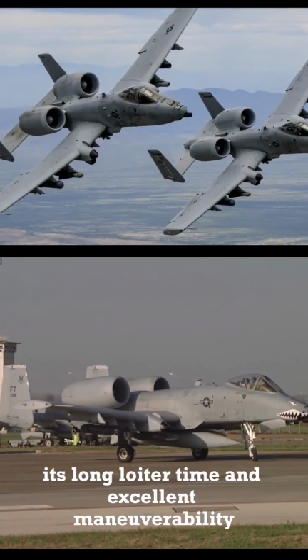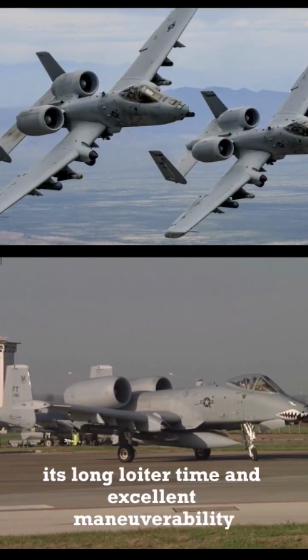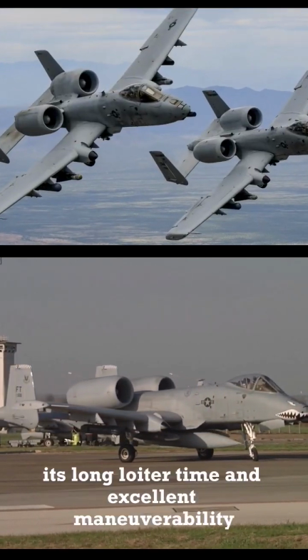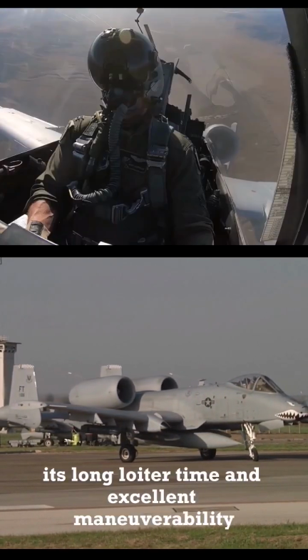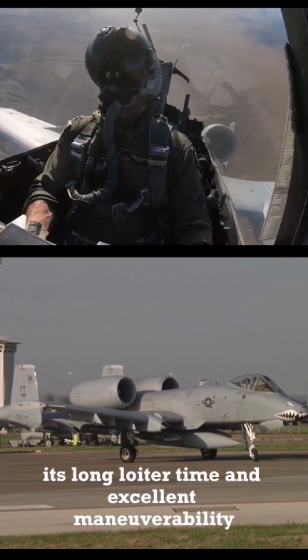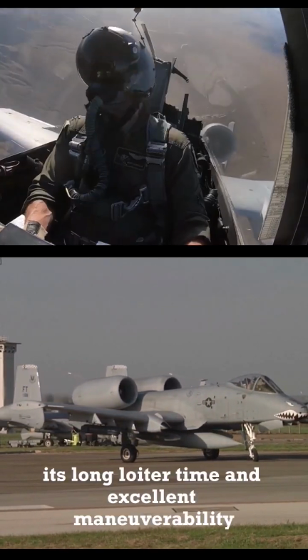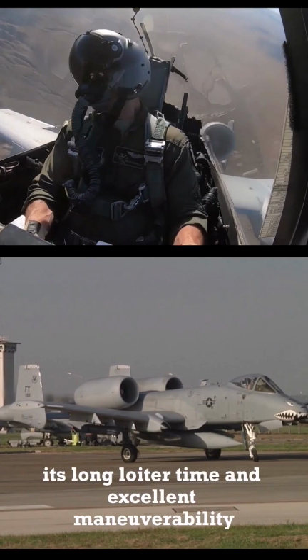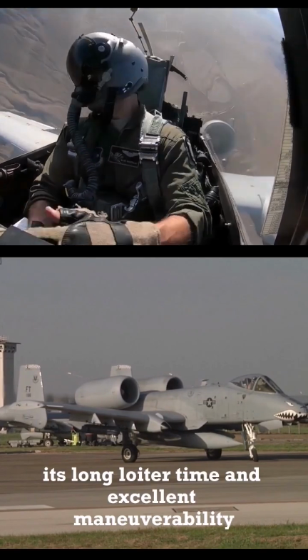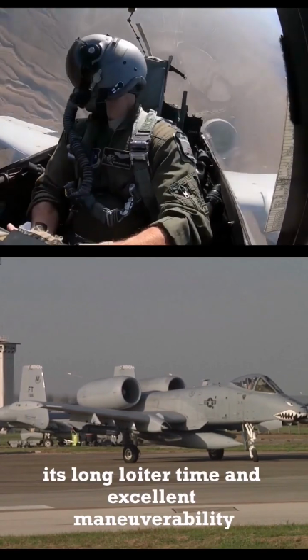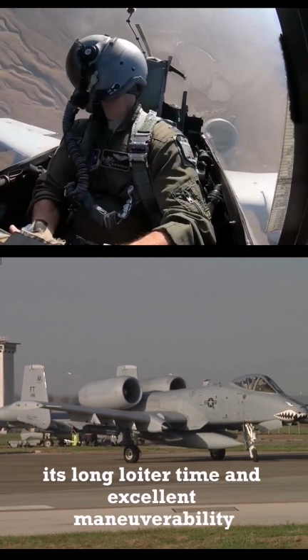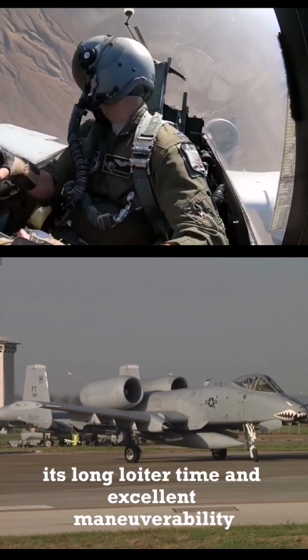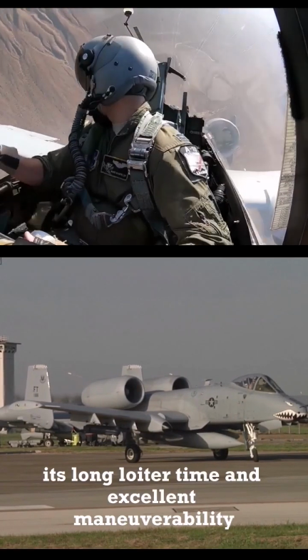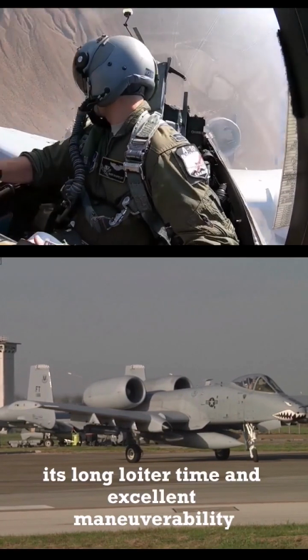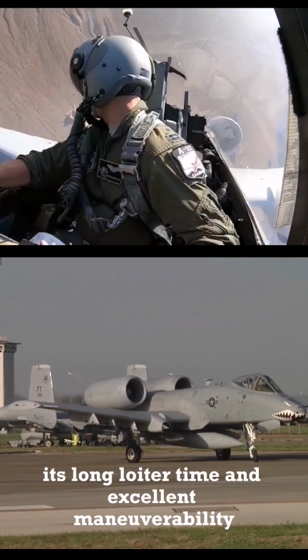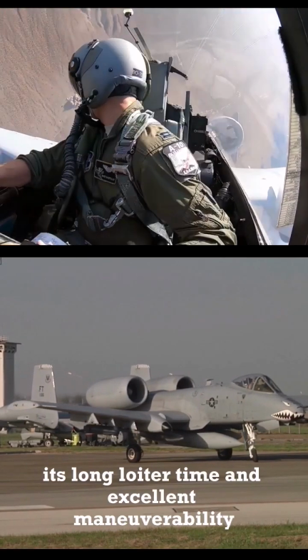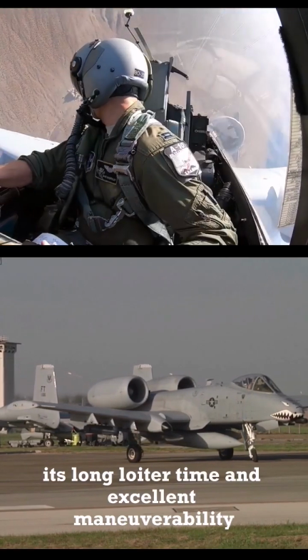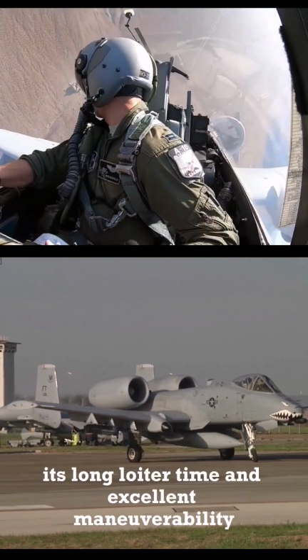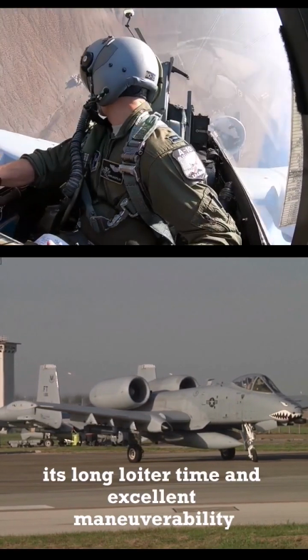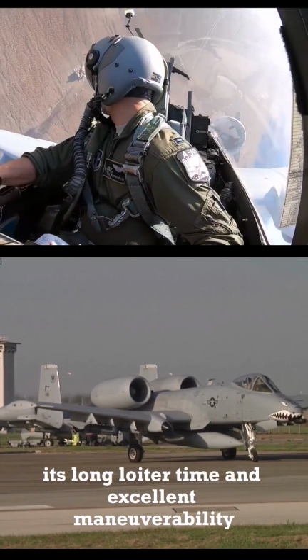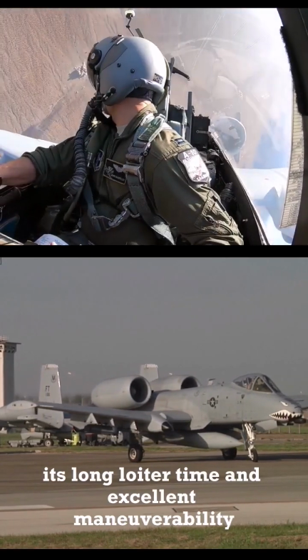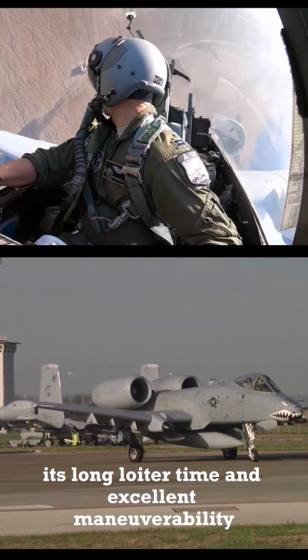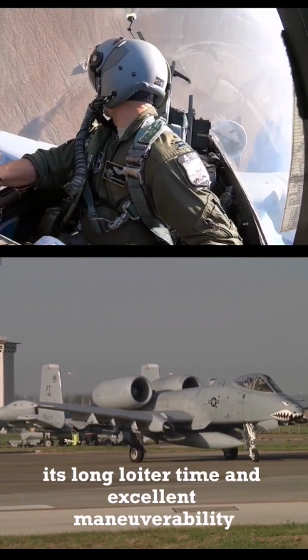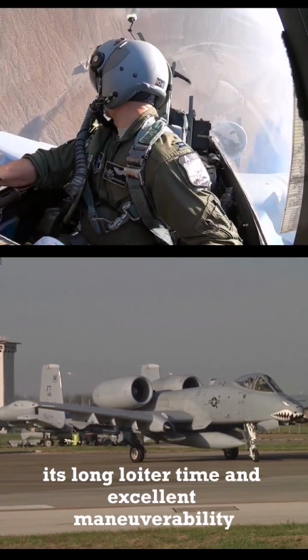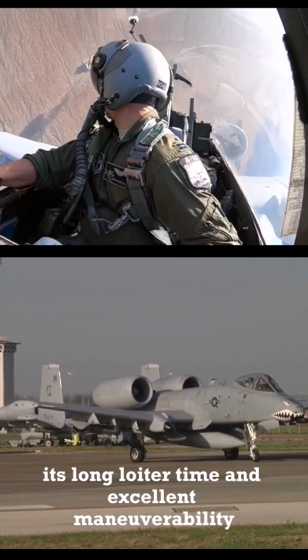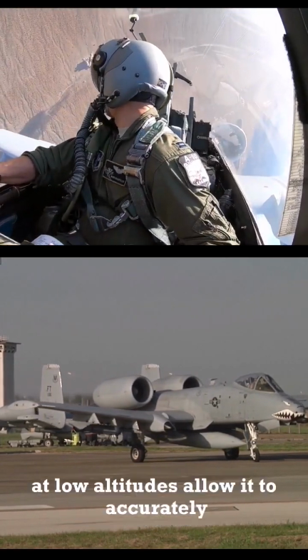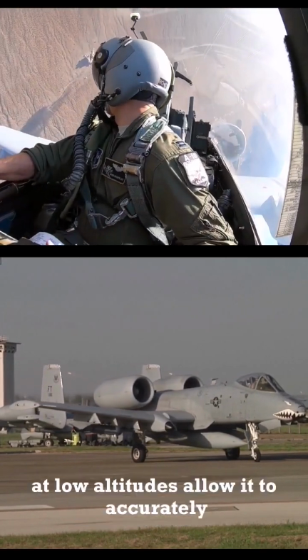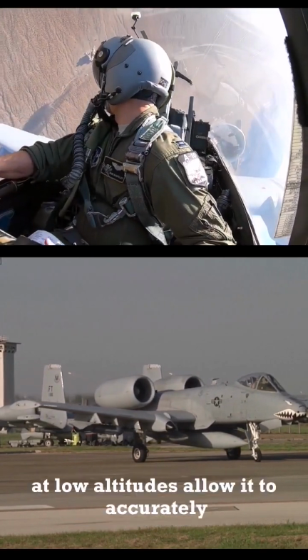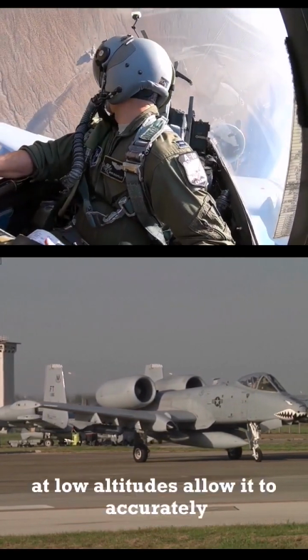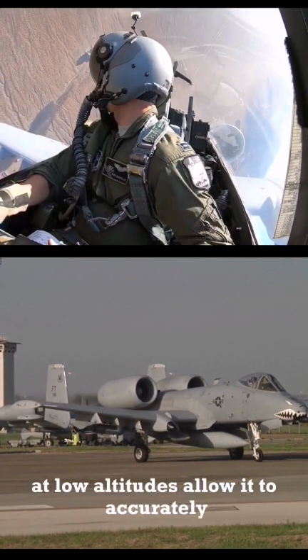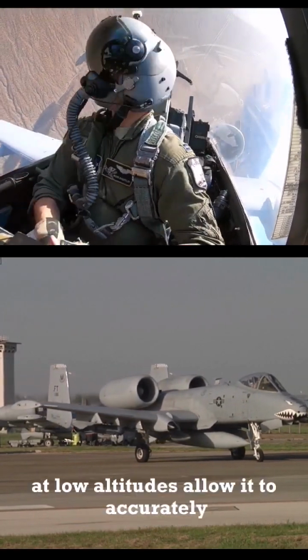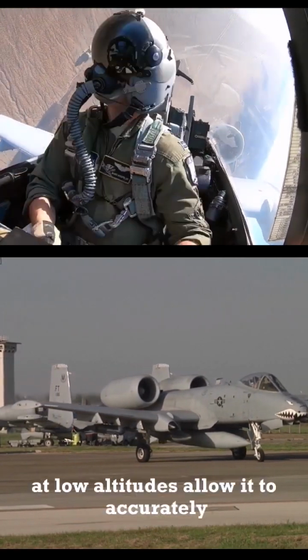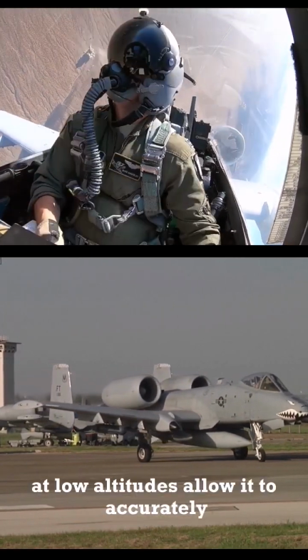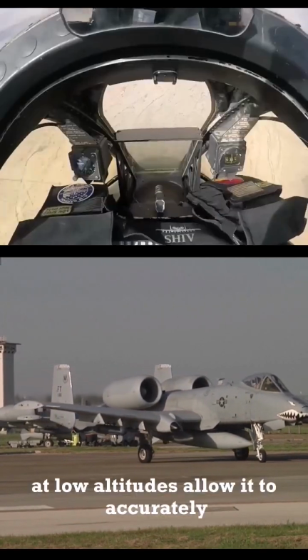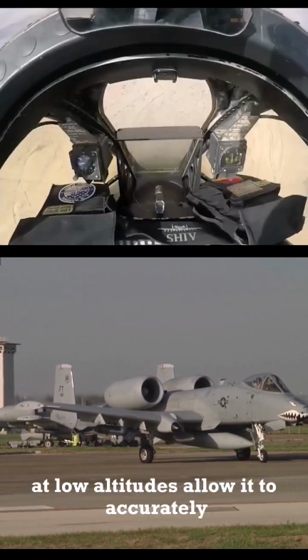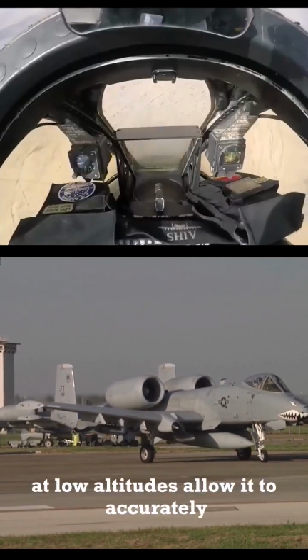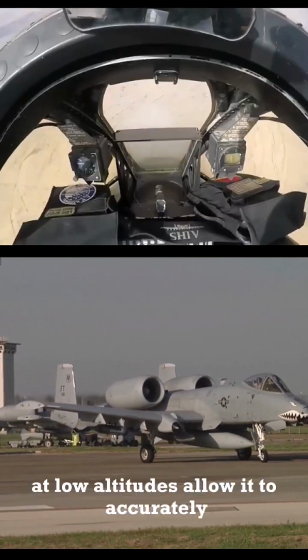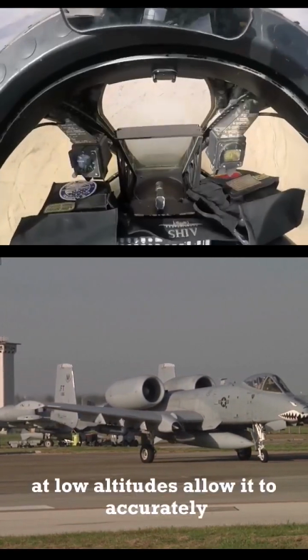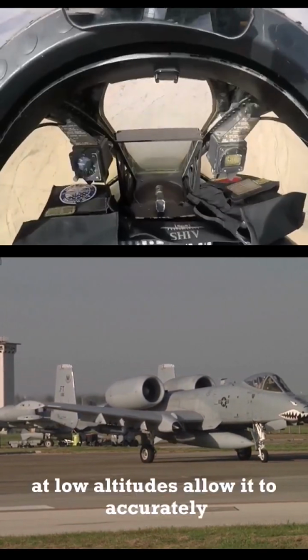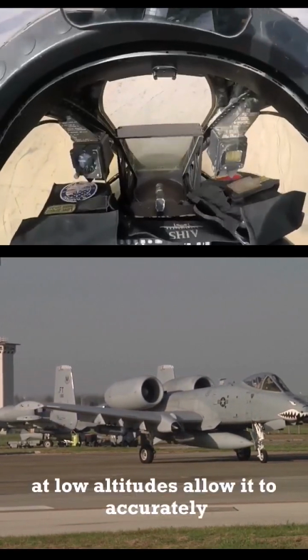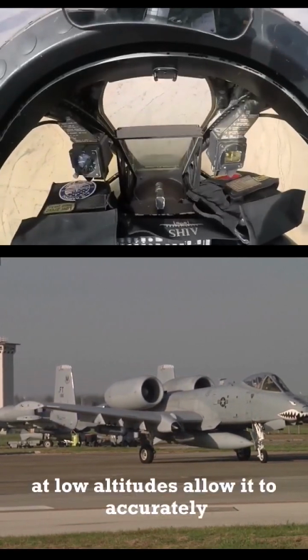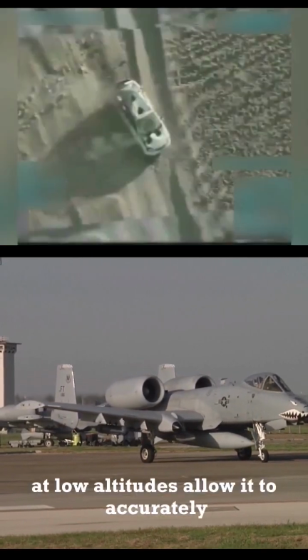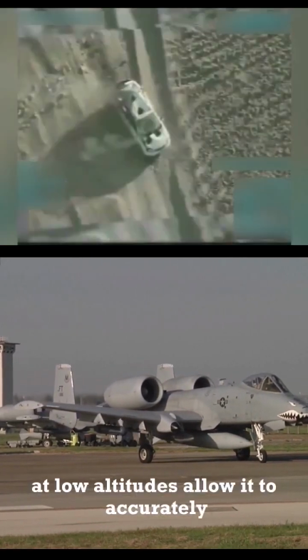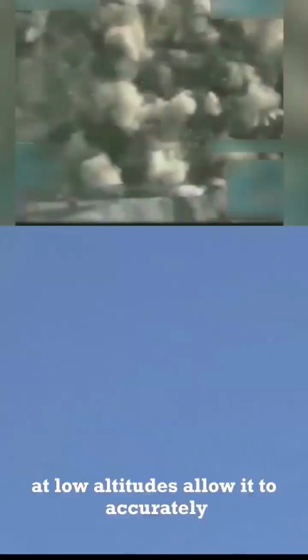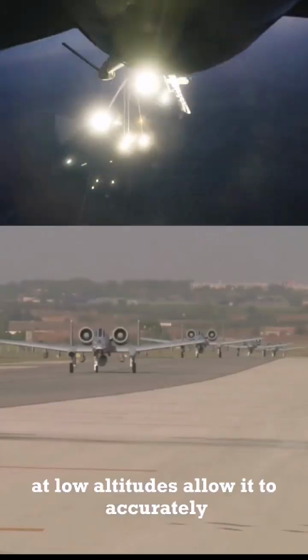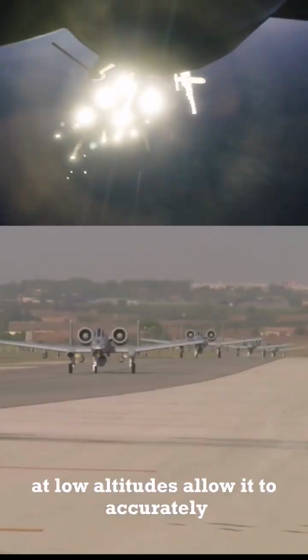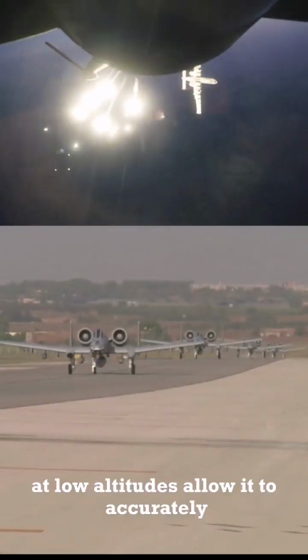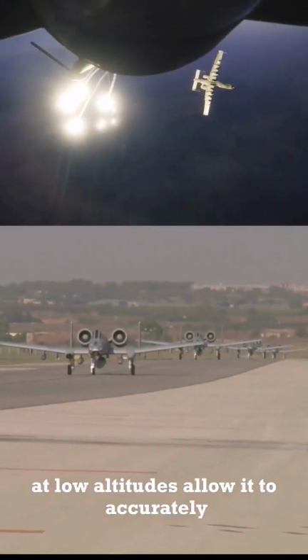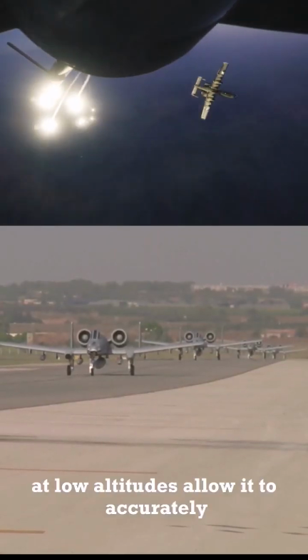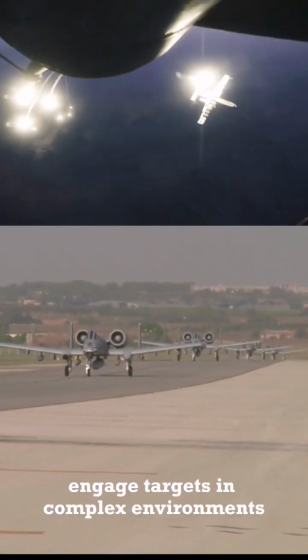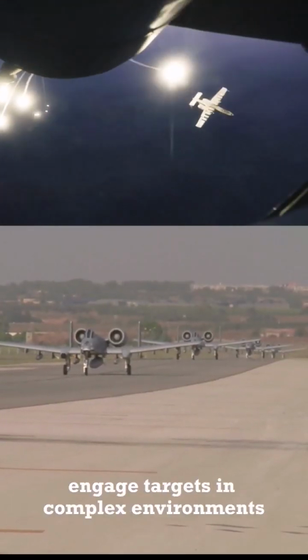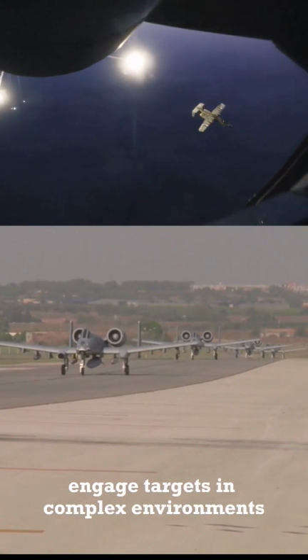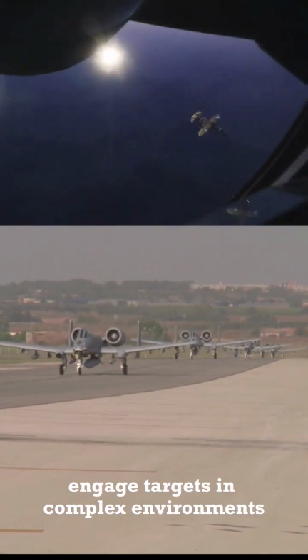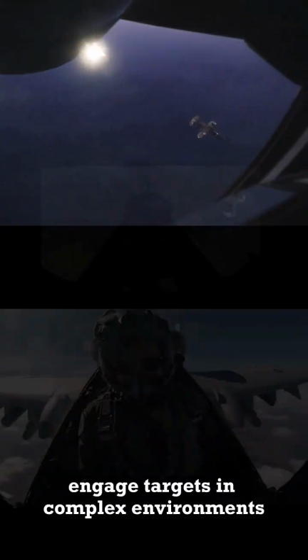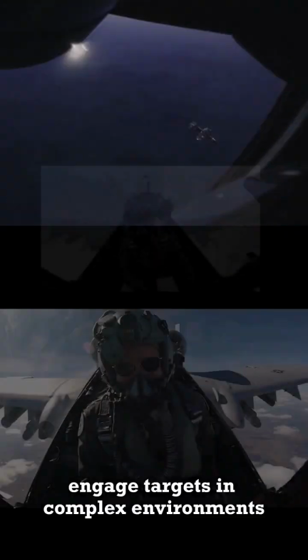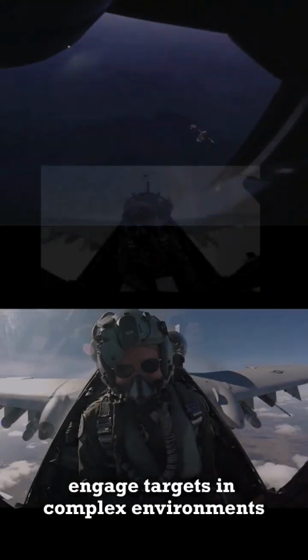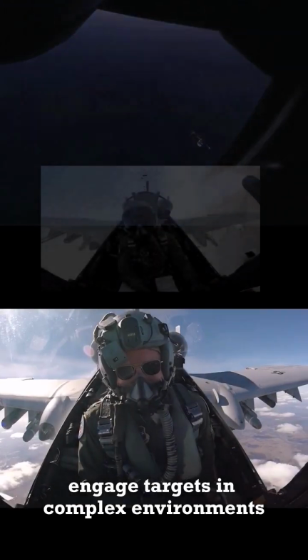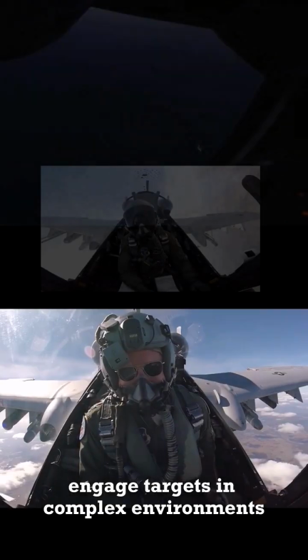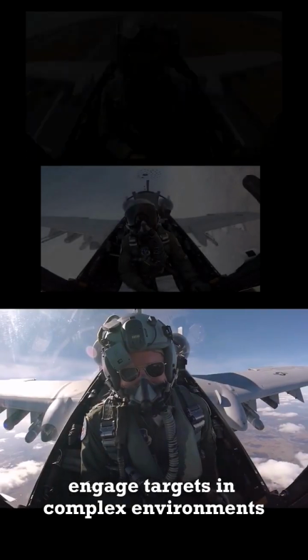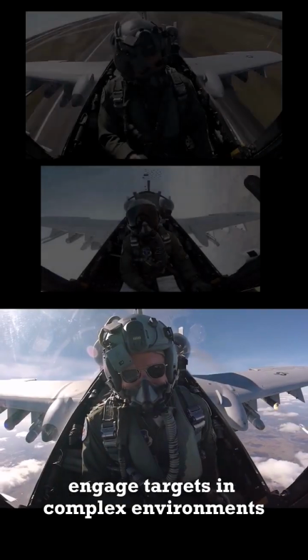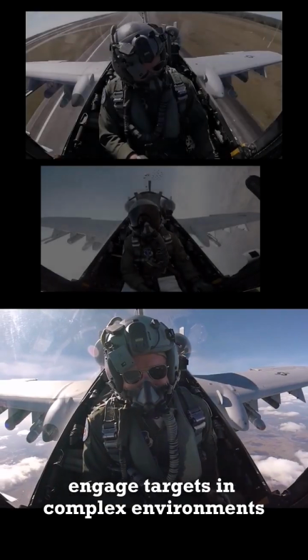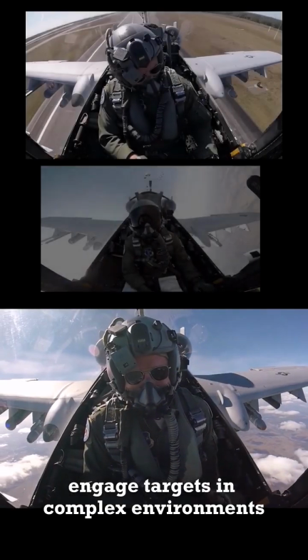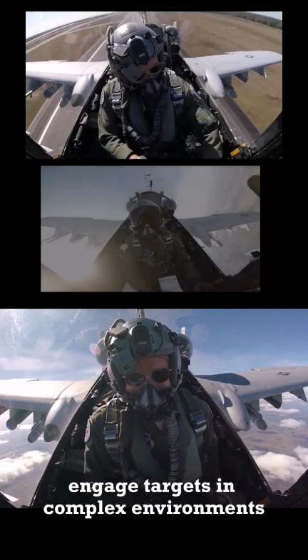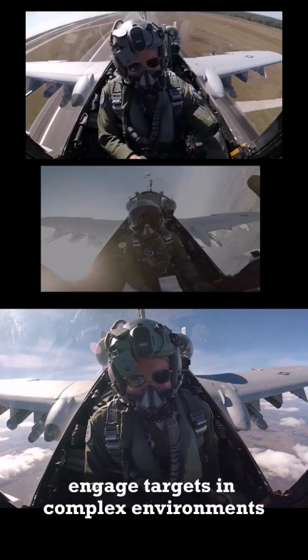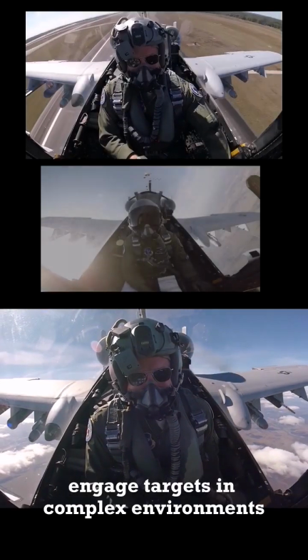Its long loiter time and excellent maneuverability at low altitudes allow it to accurately engage targets in complex environments.